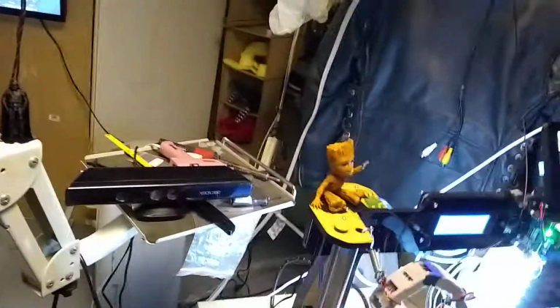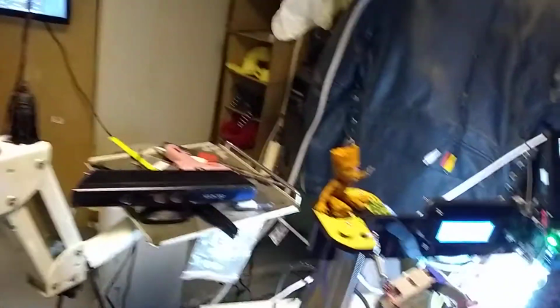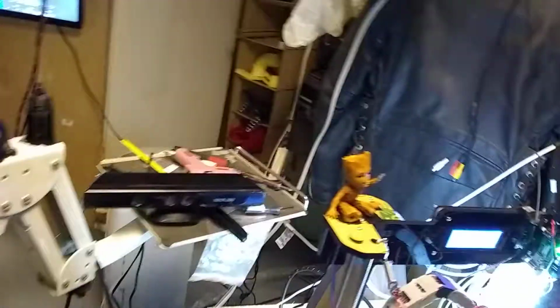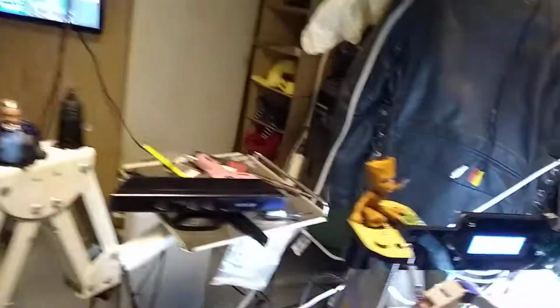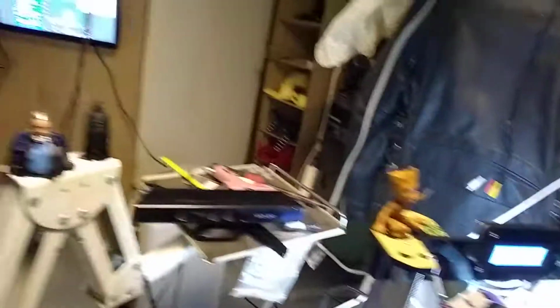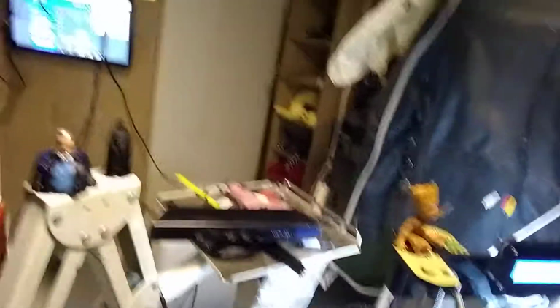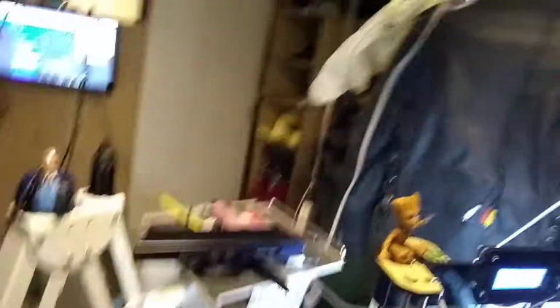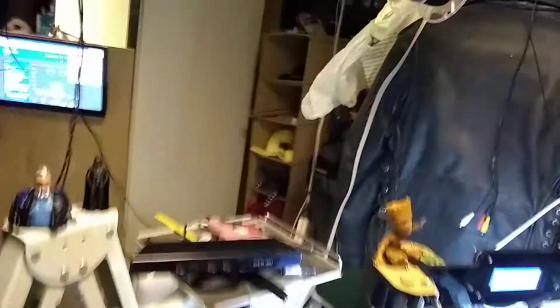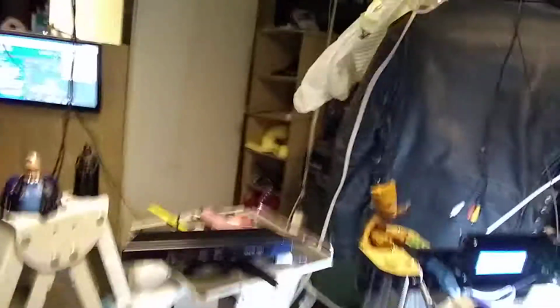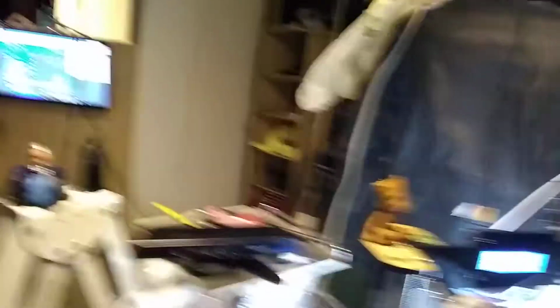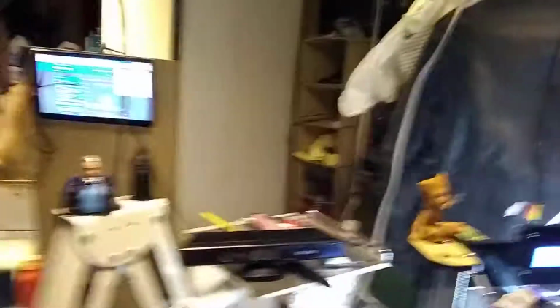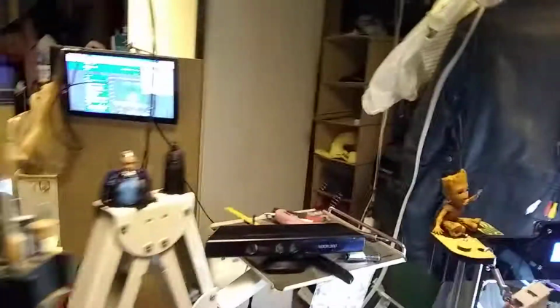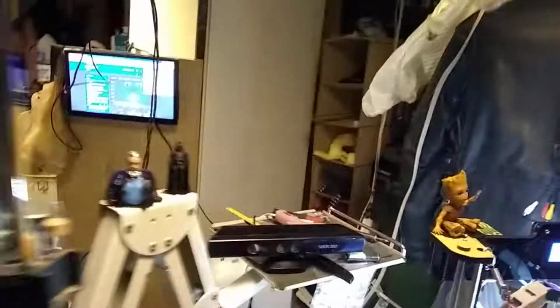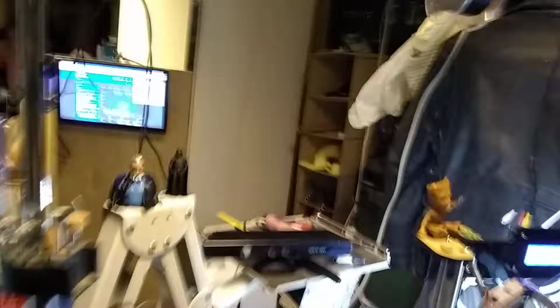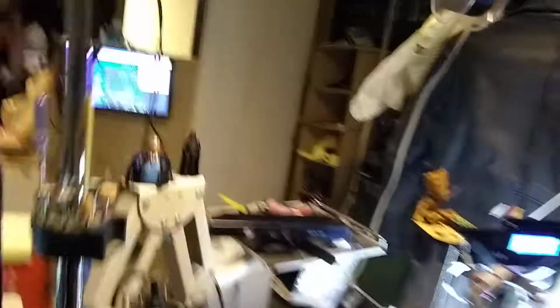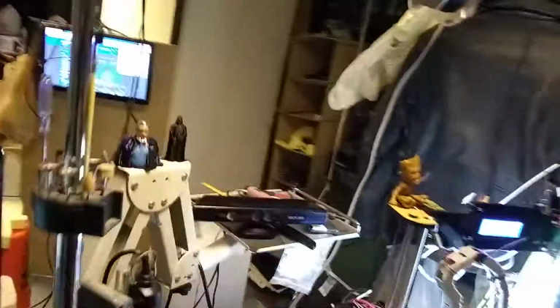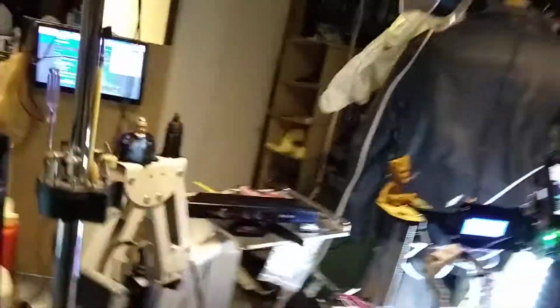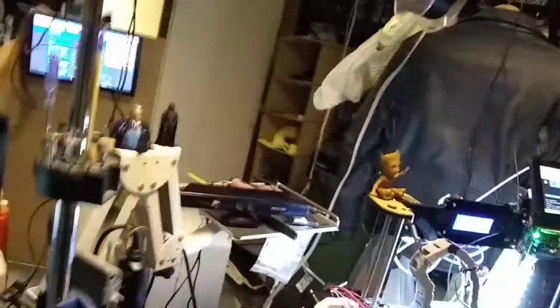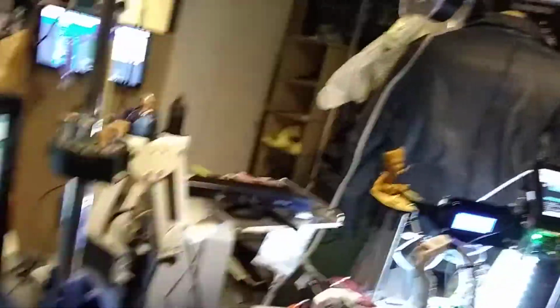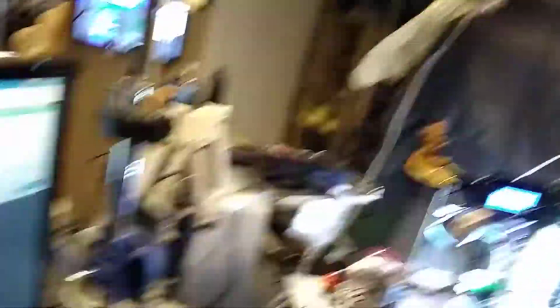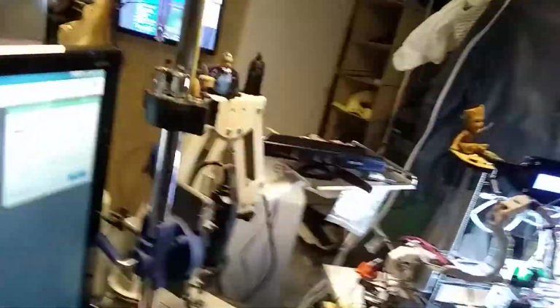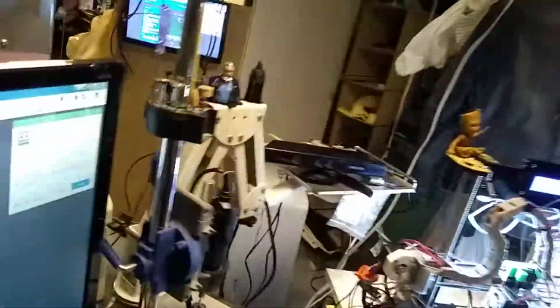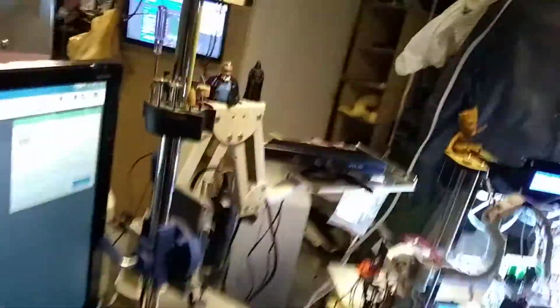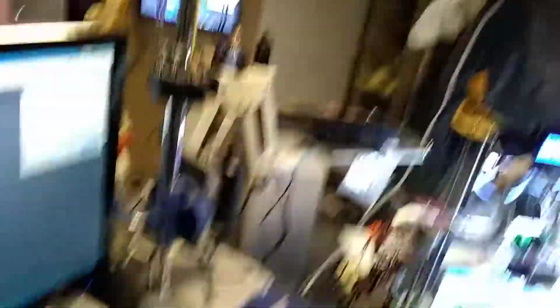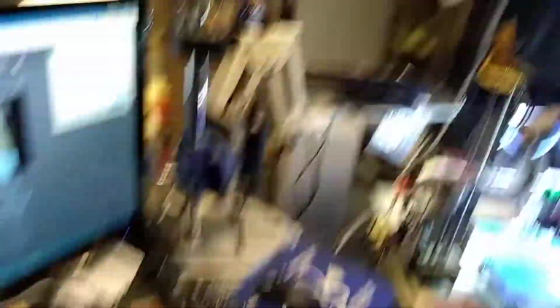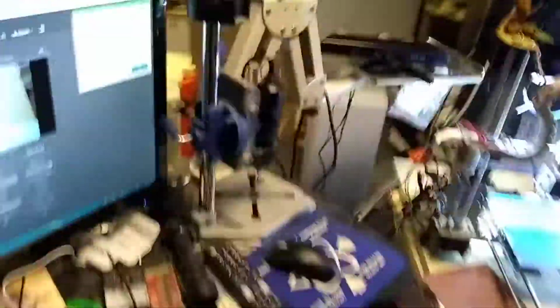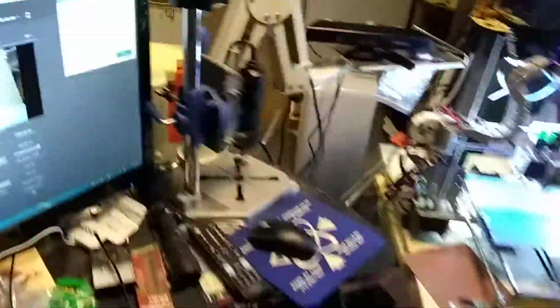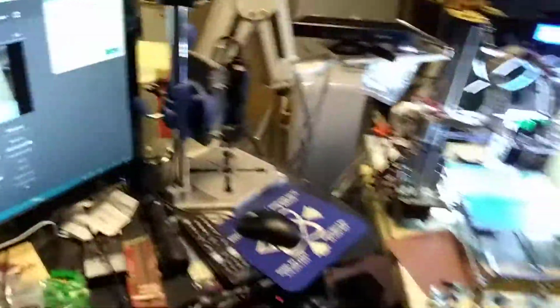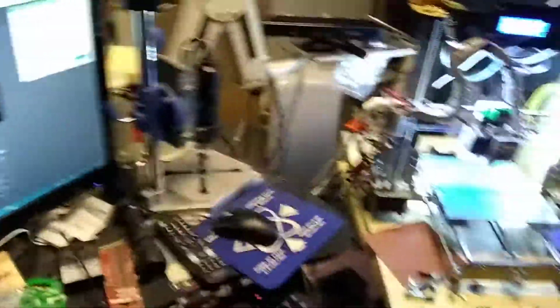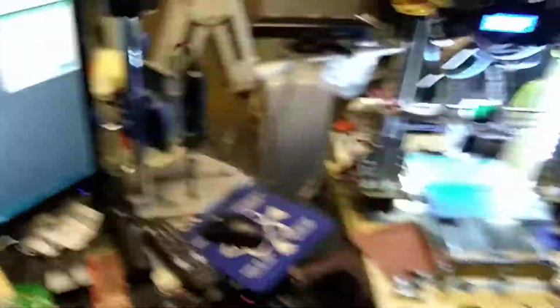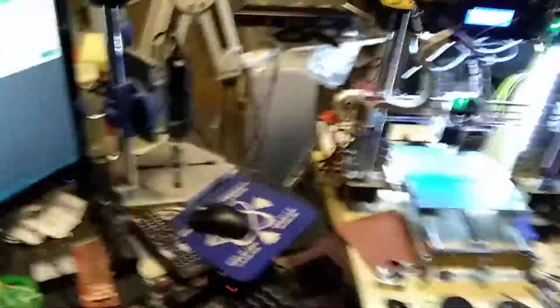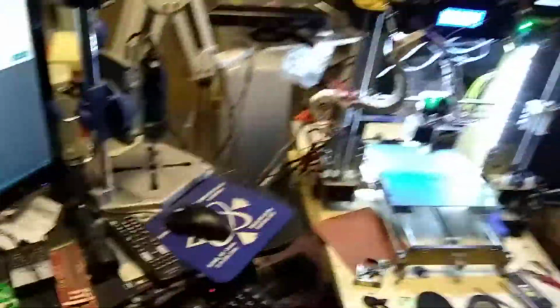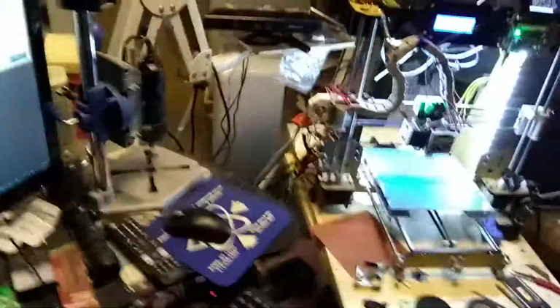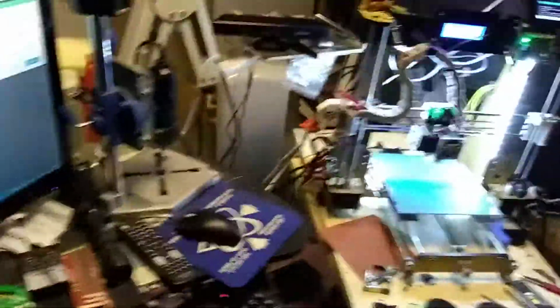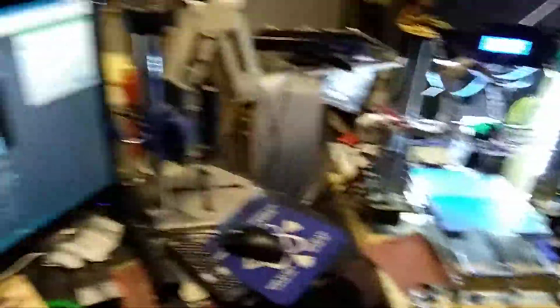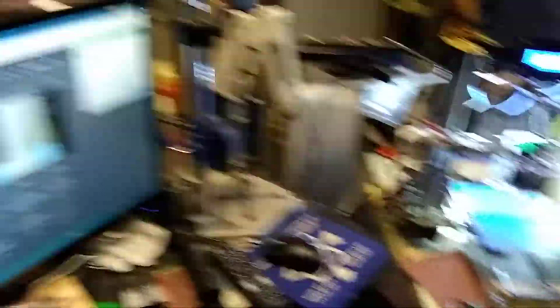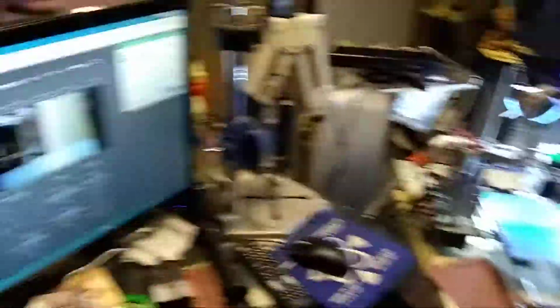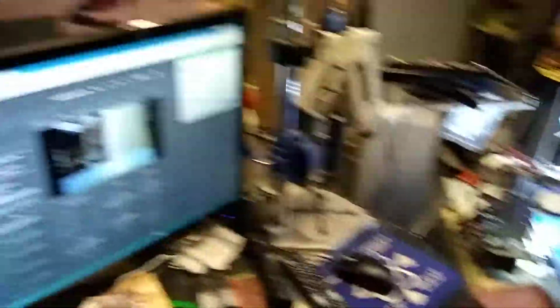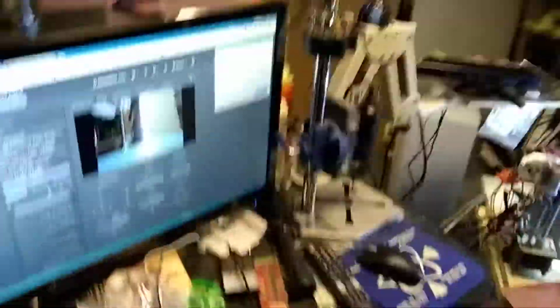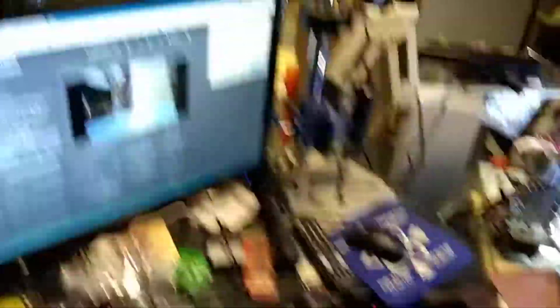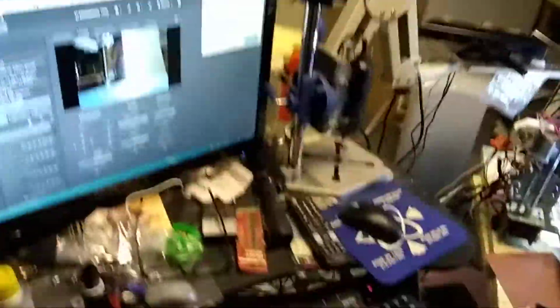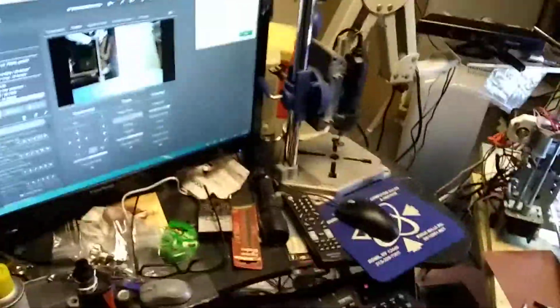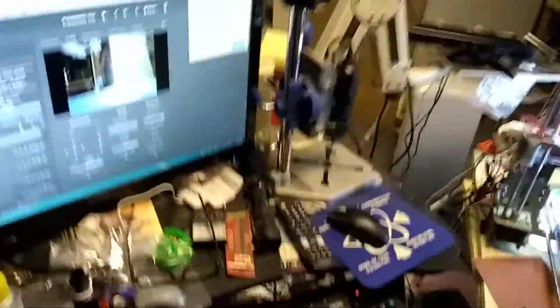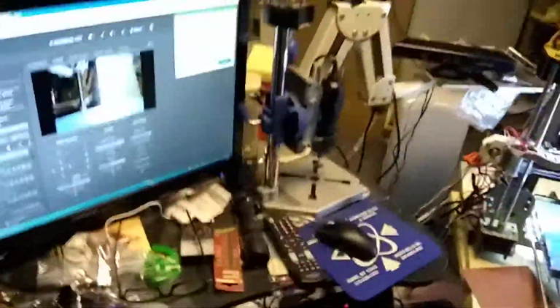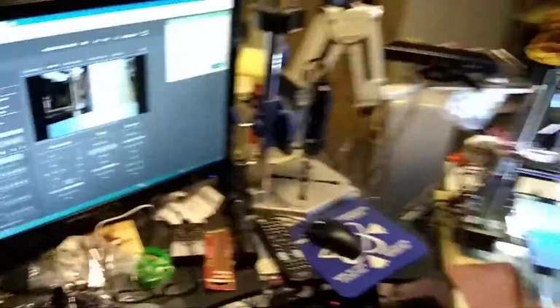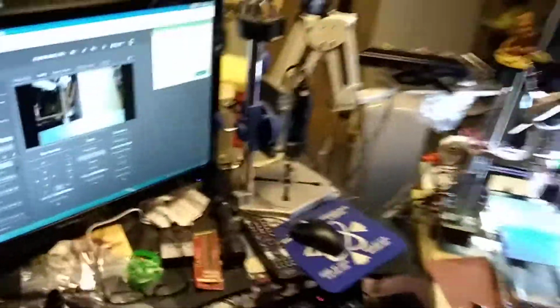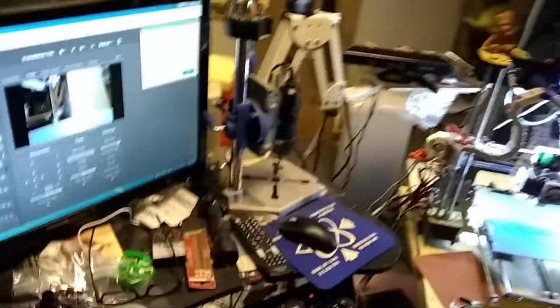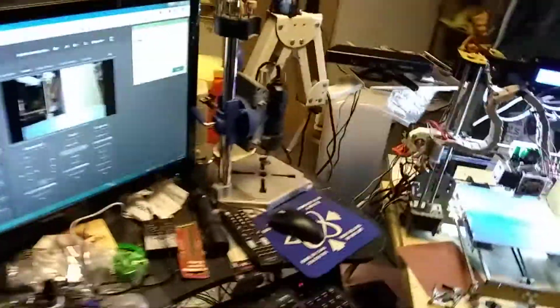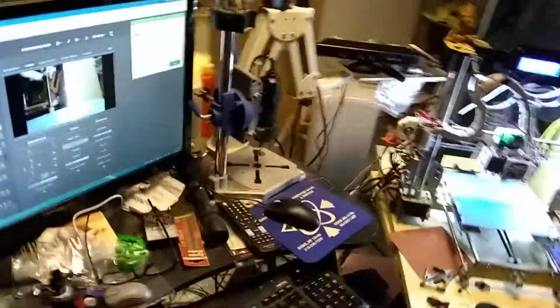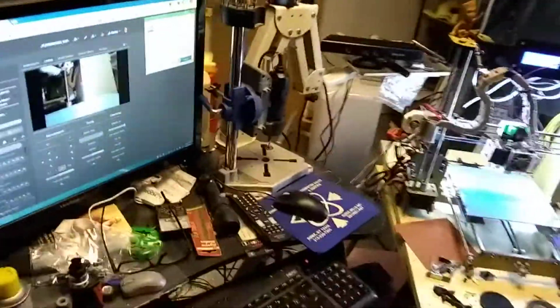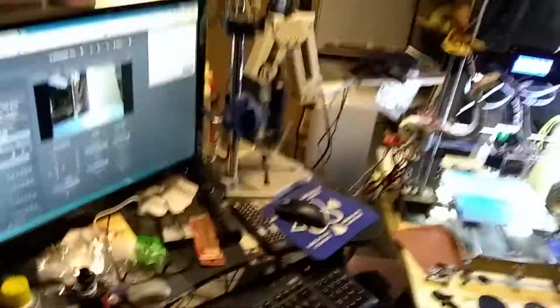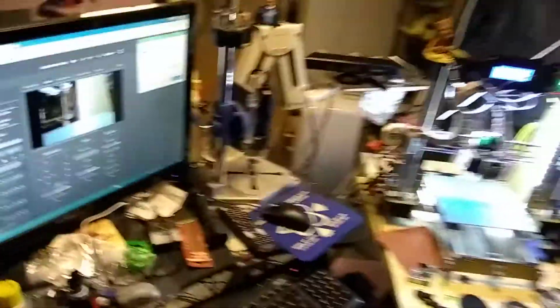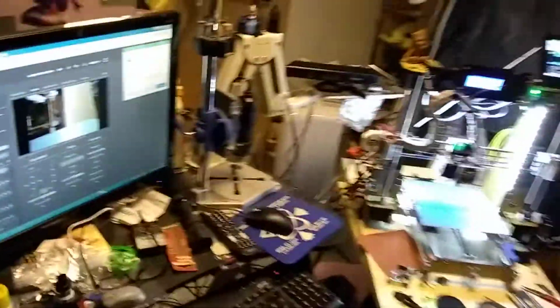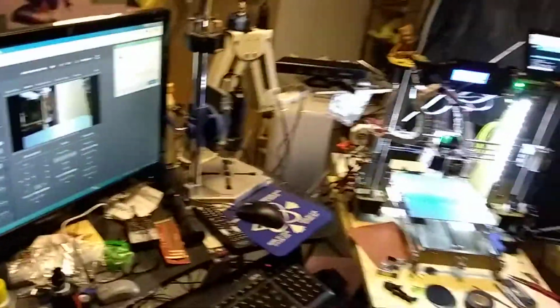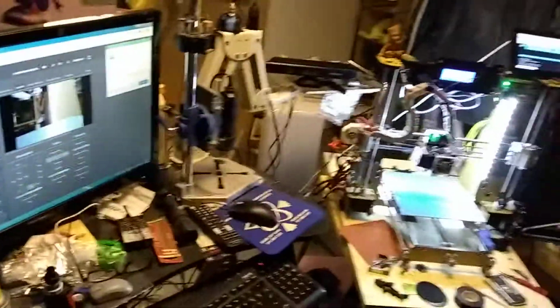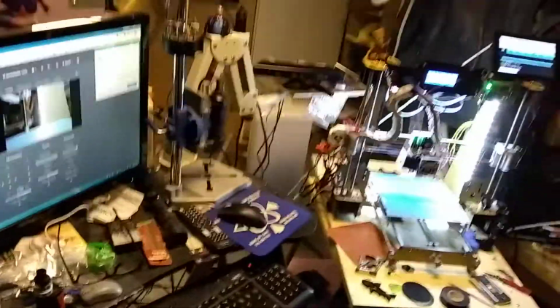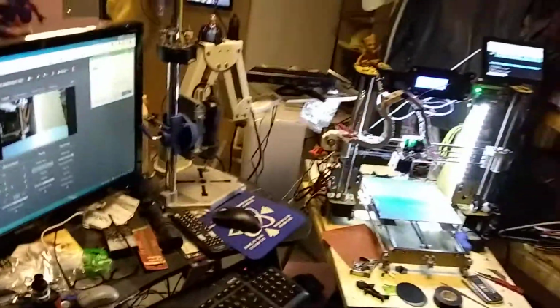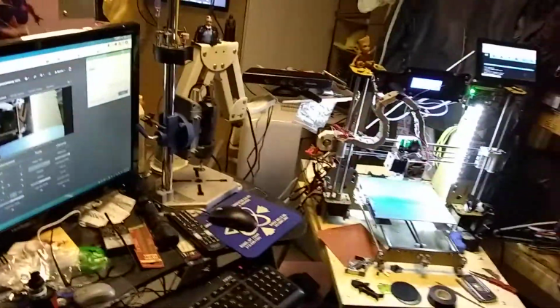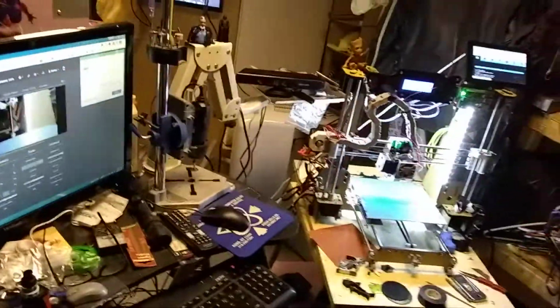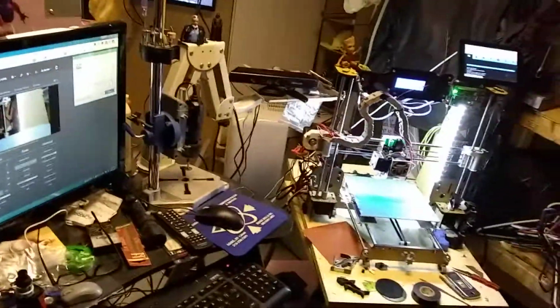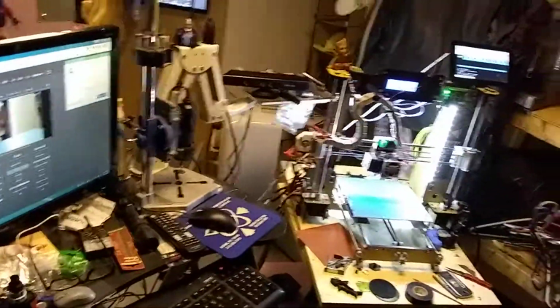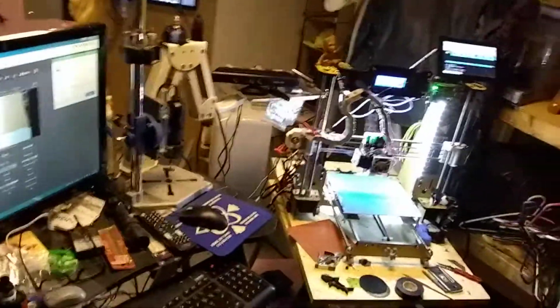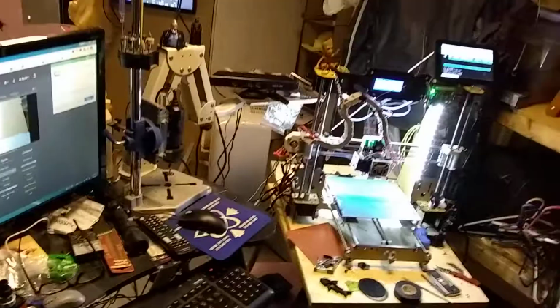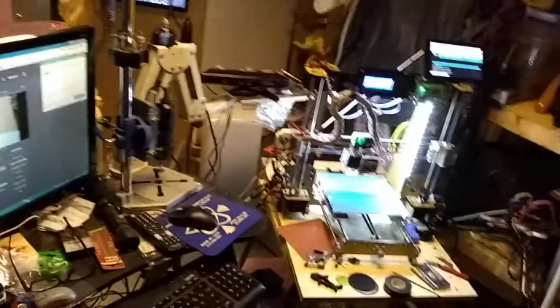So anyhow, that's my 3D printer setup. Any comments, leave them below.